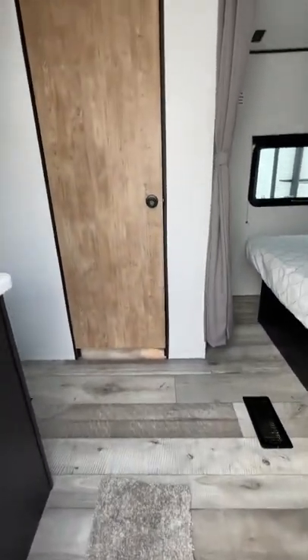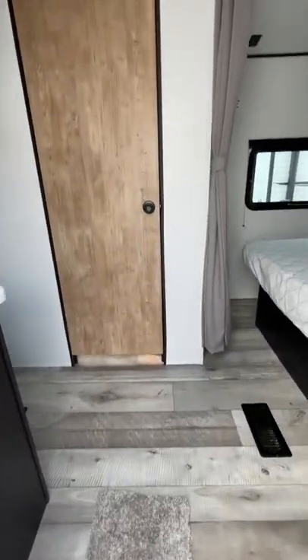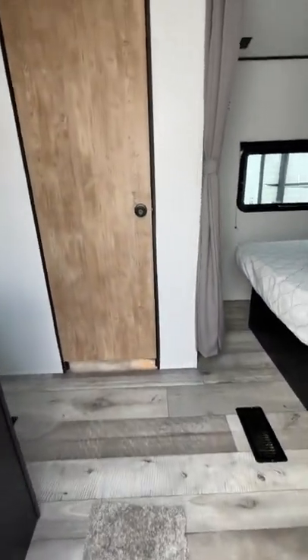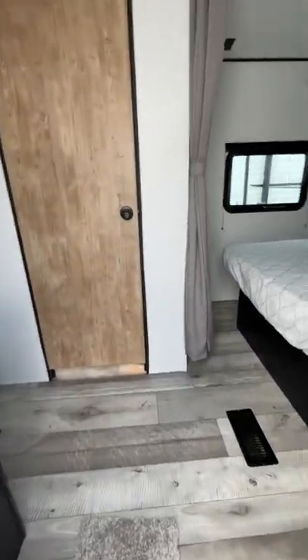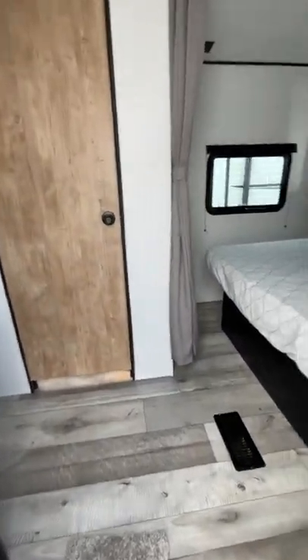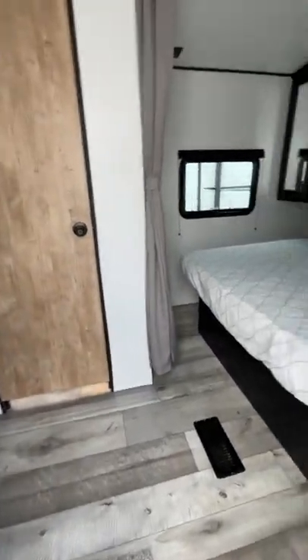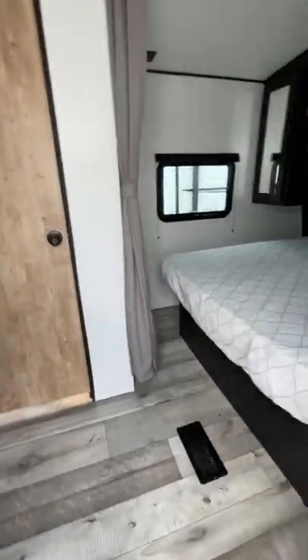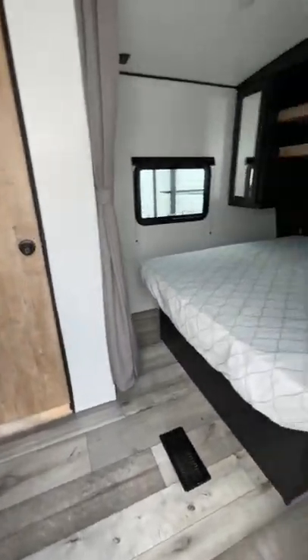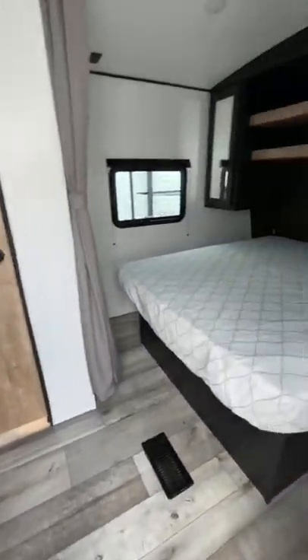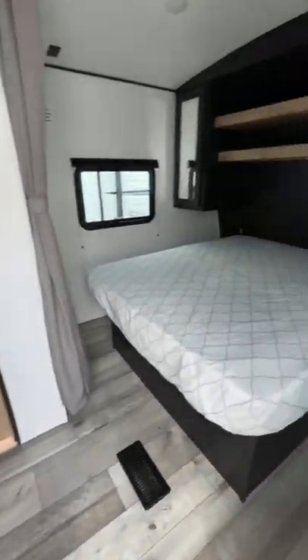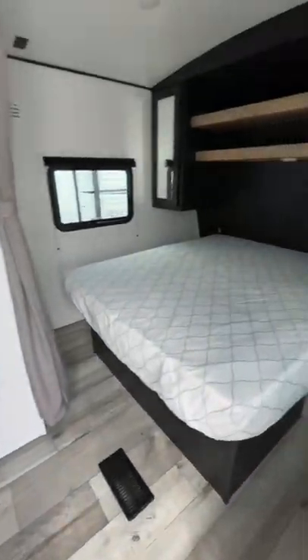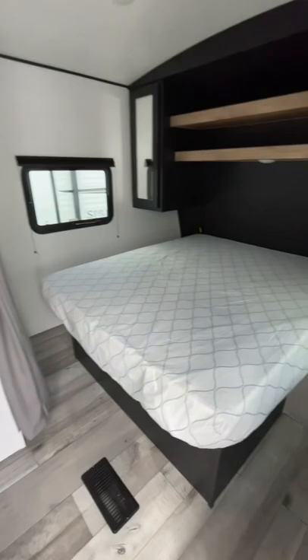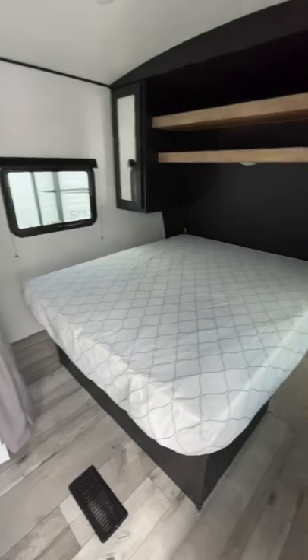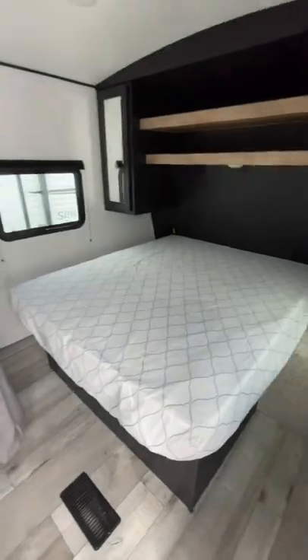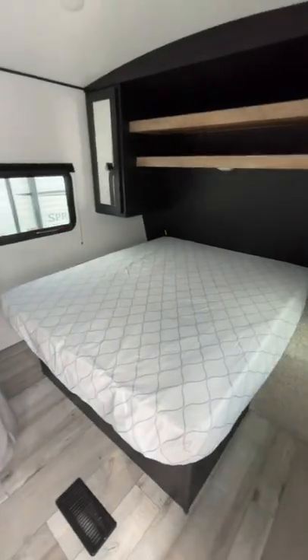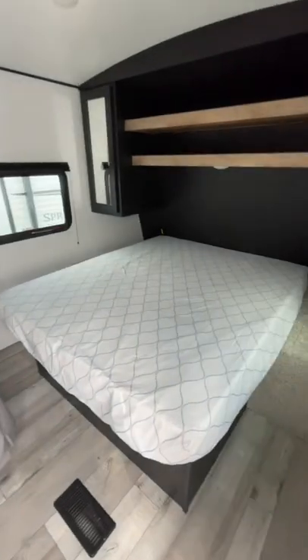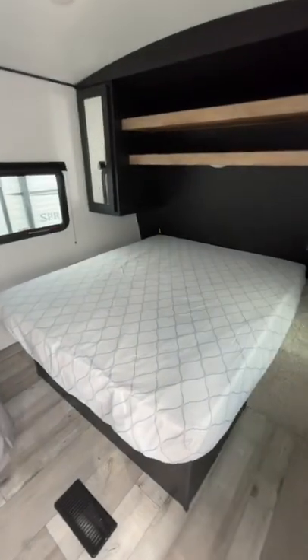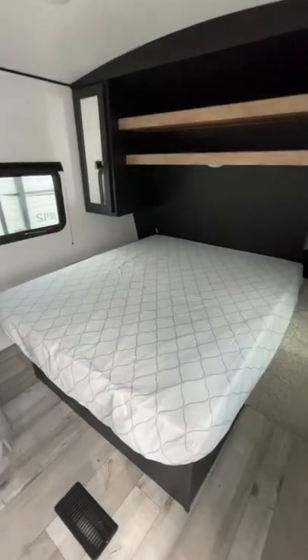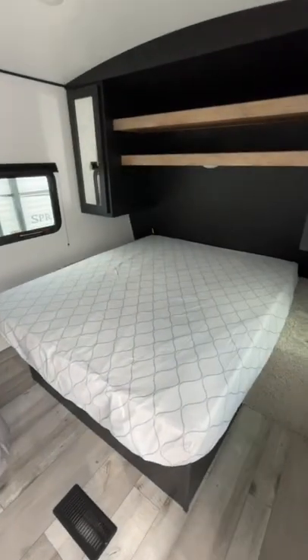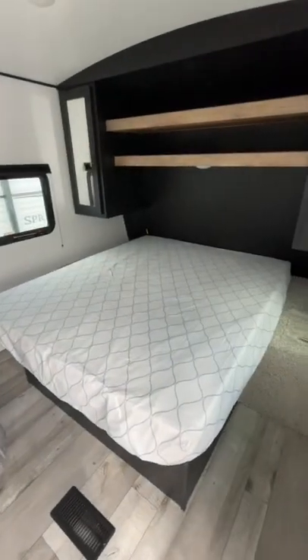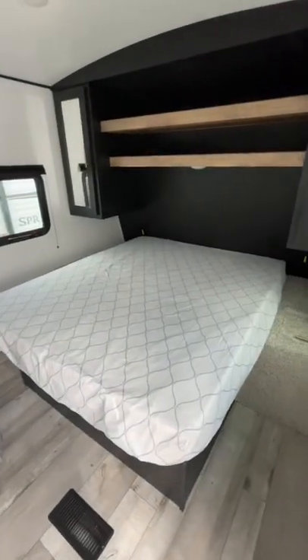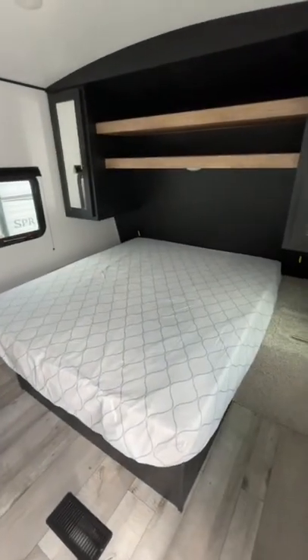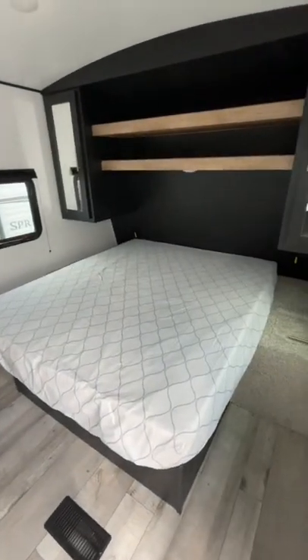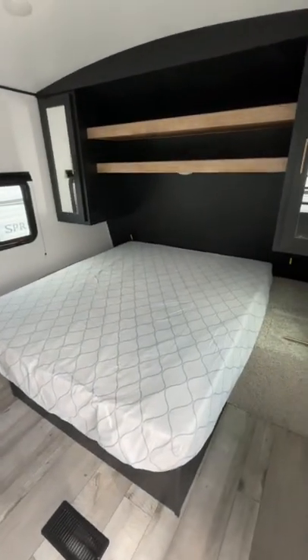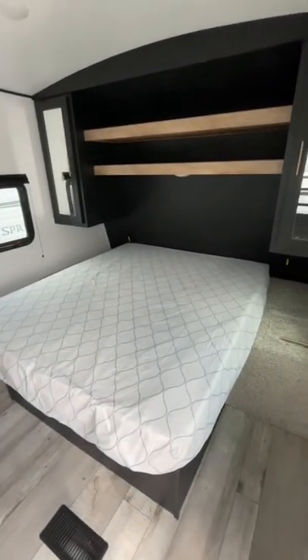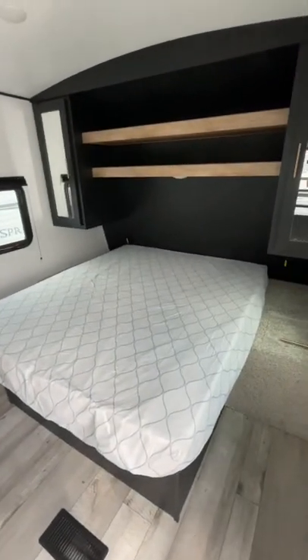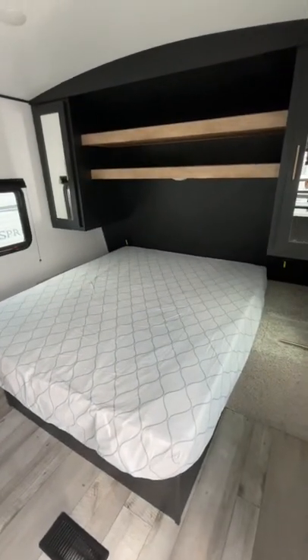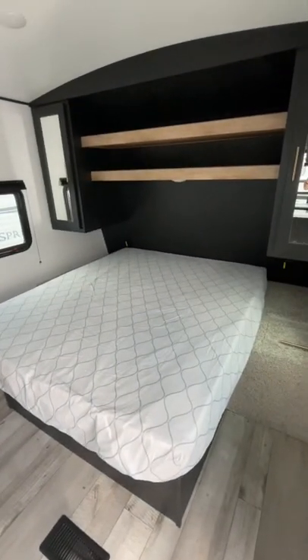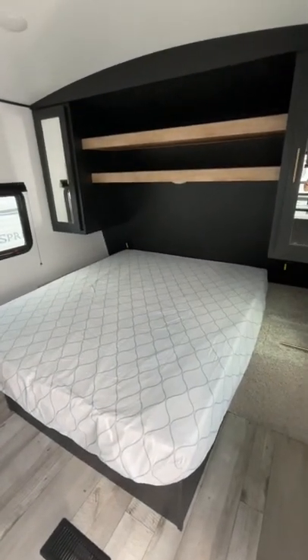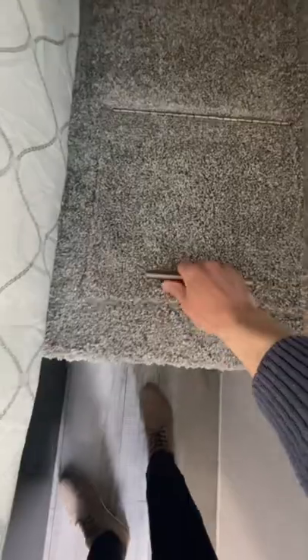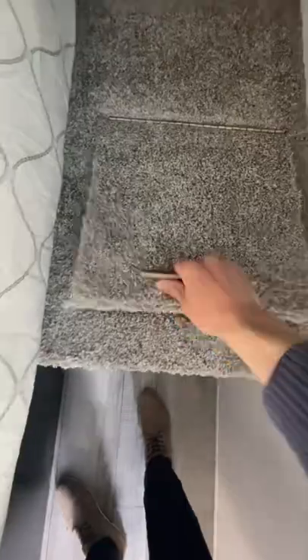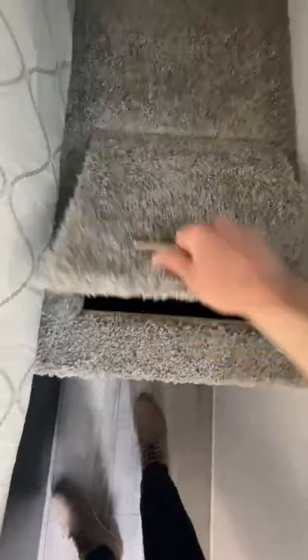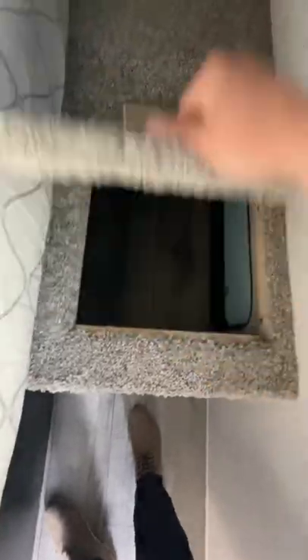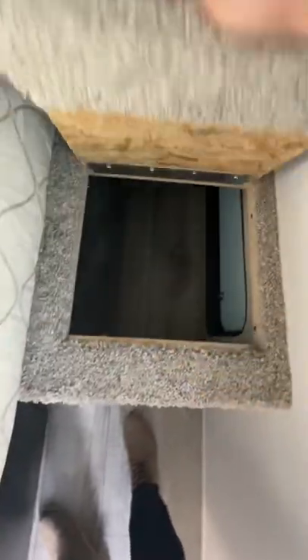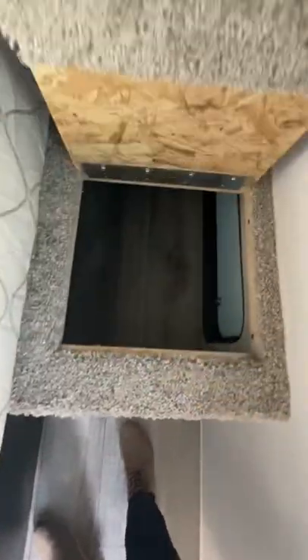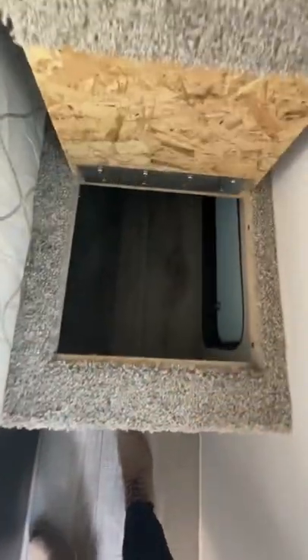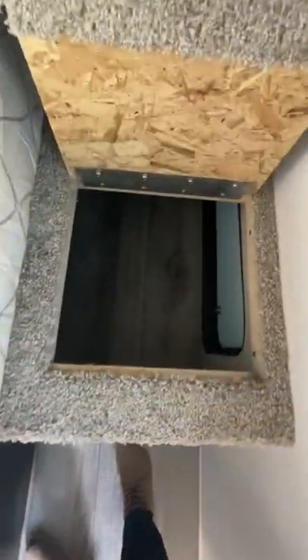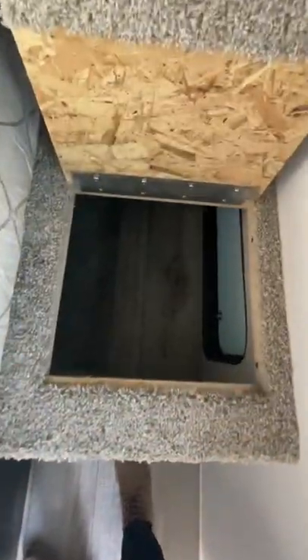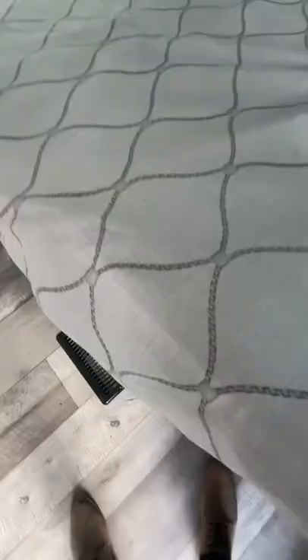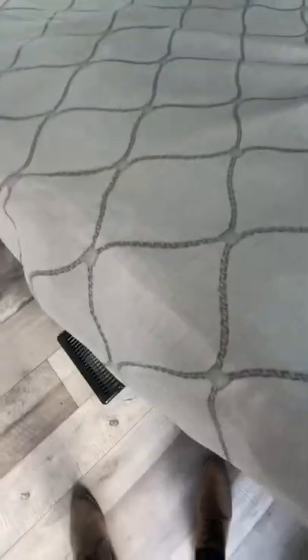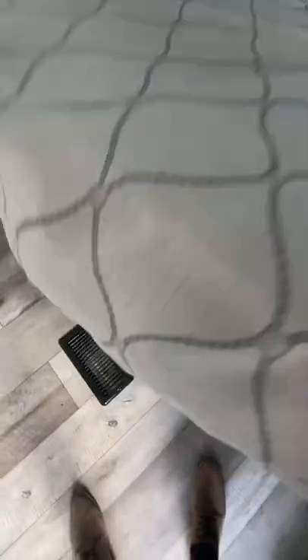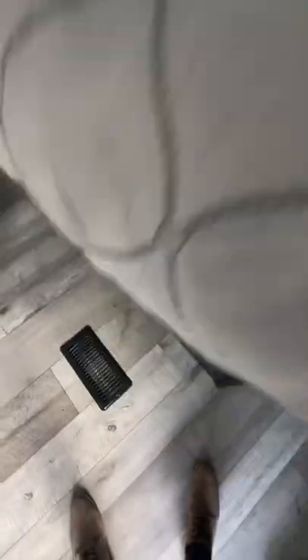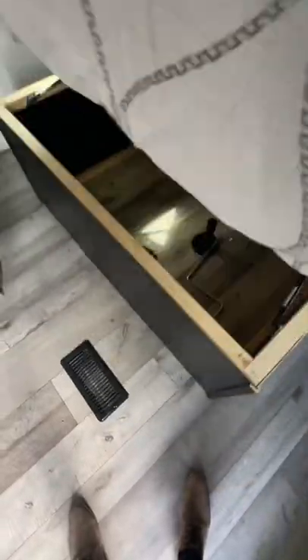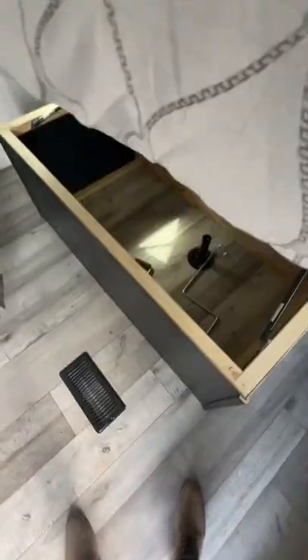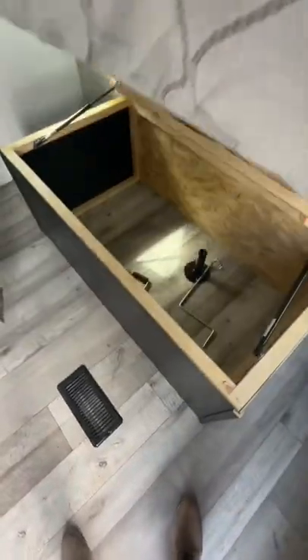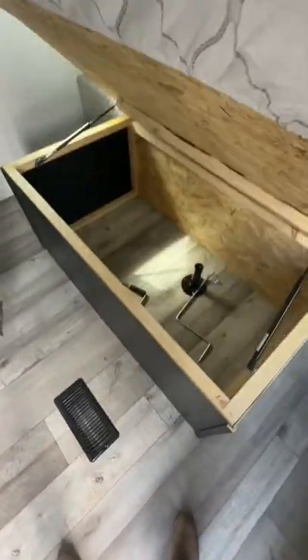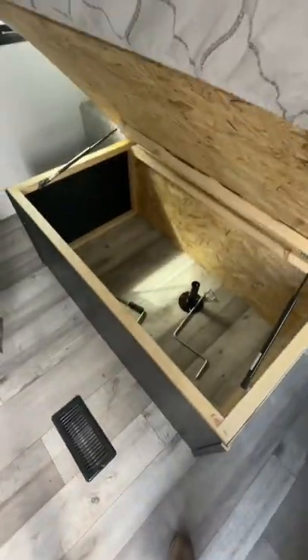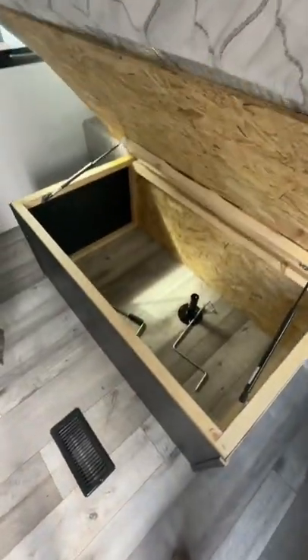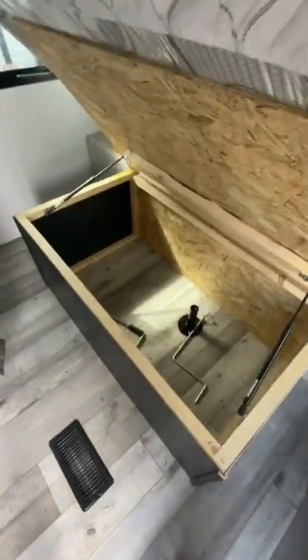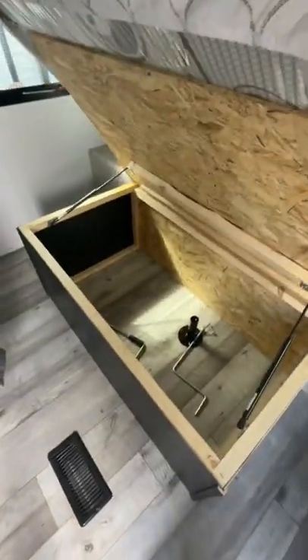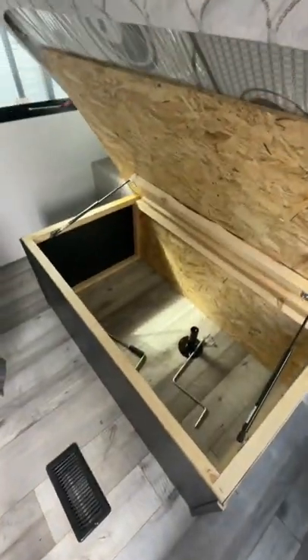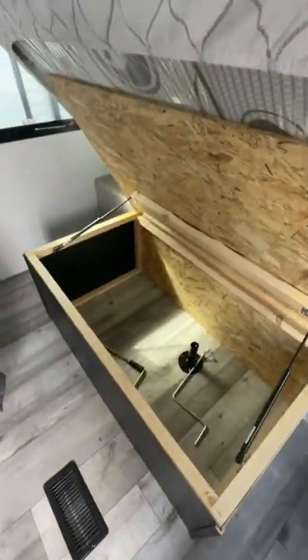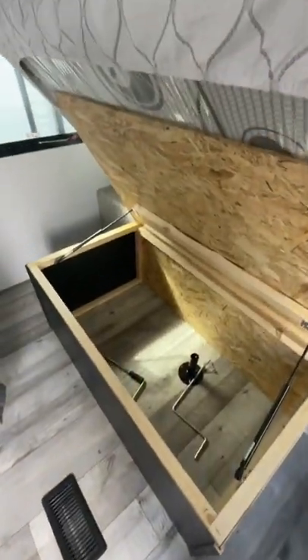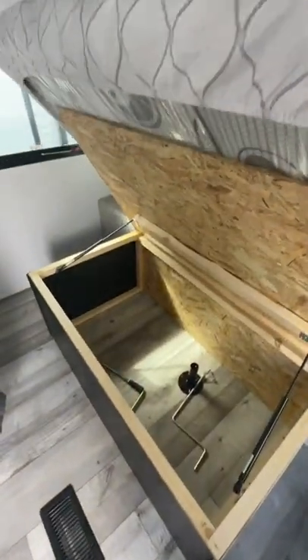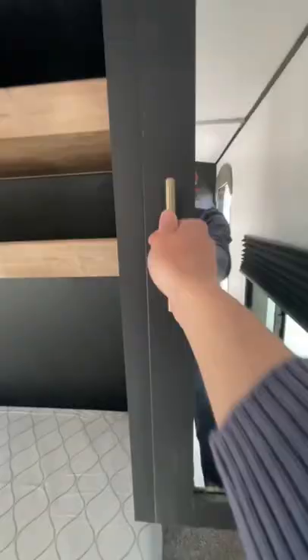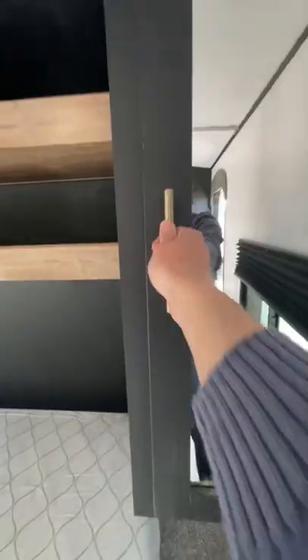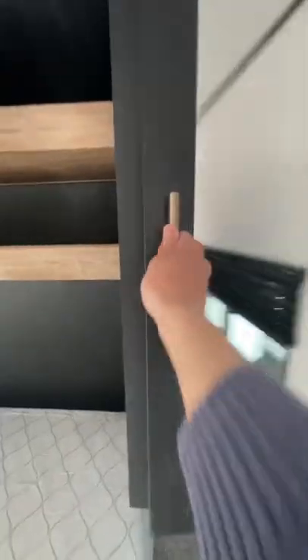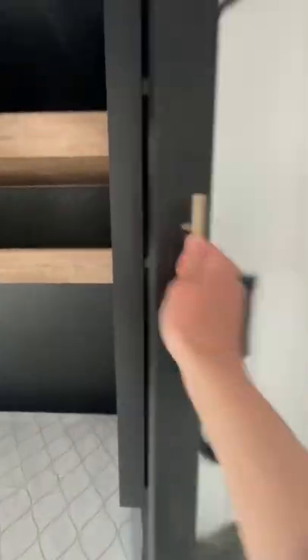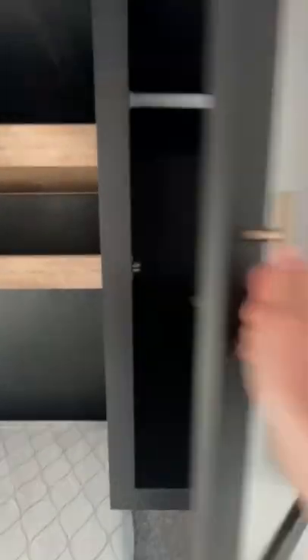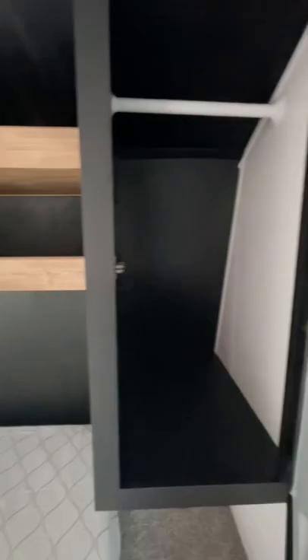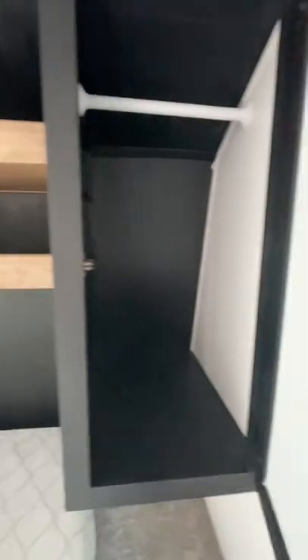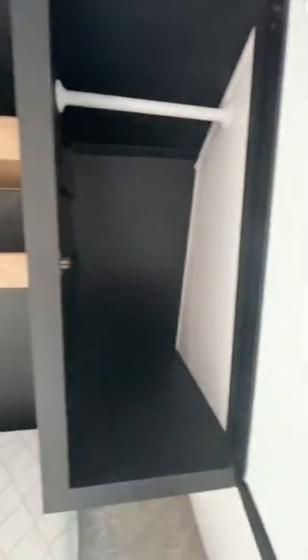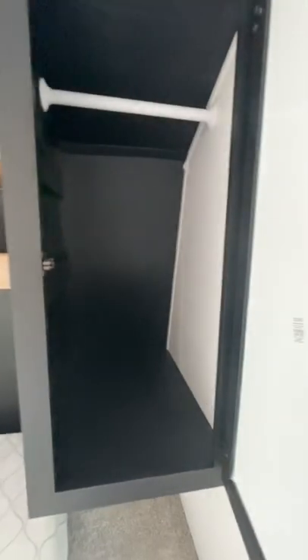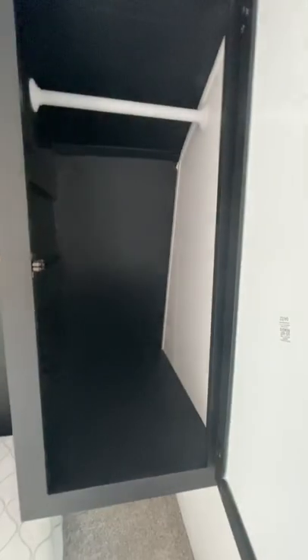Stepping inside, we've got the queen size bed, storage compartments on either side of the bed and underneath, mini closets, and more storage above.